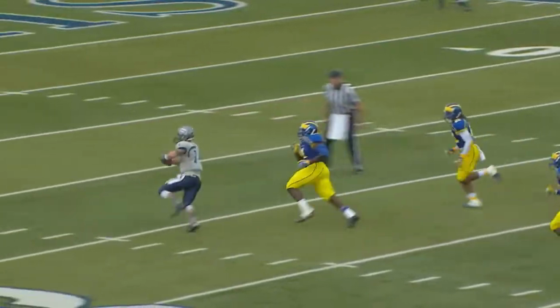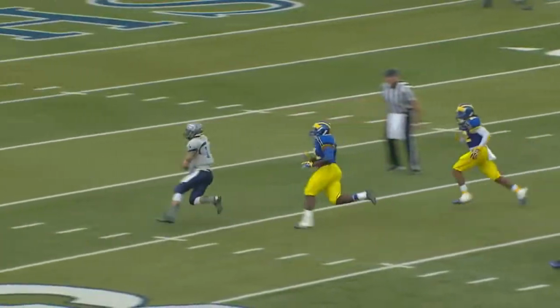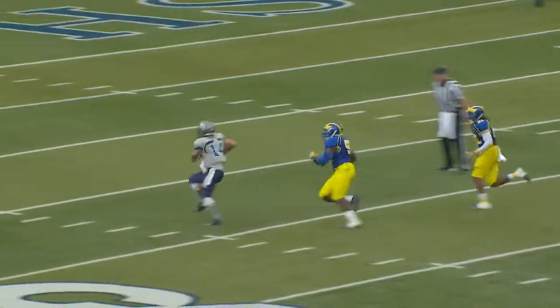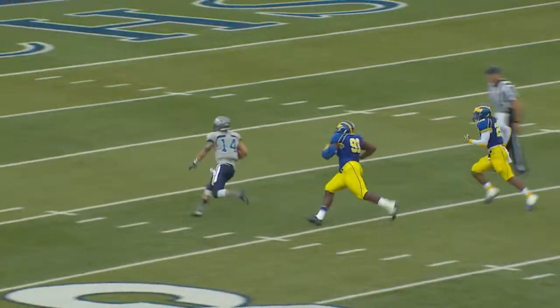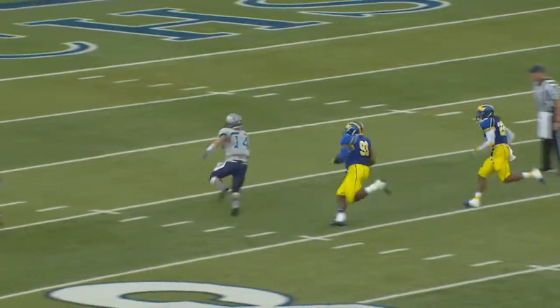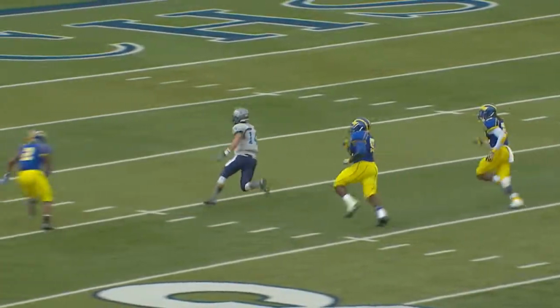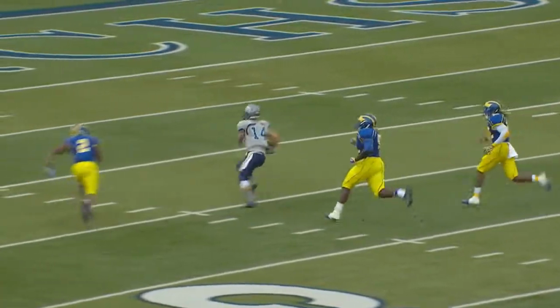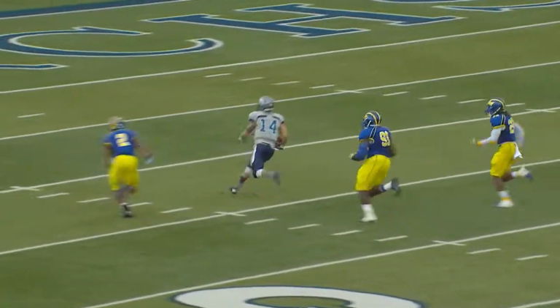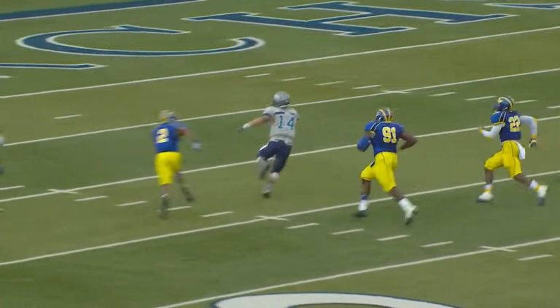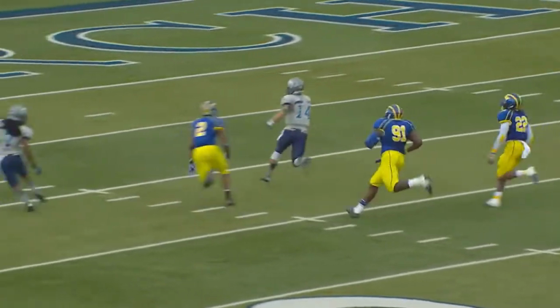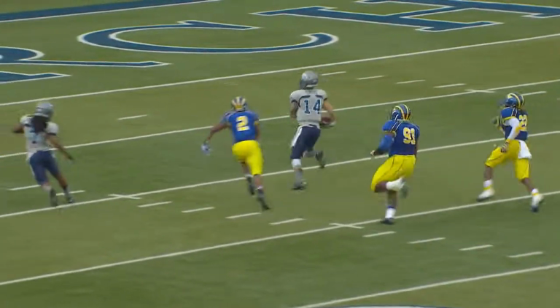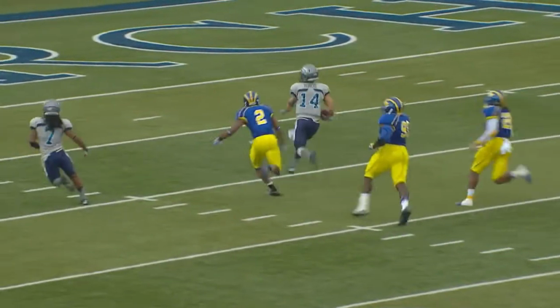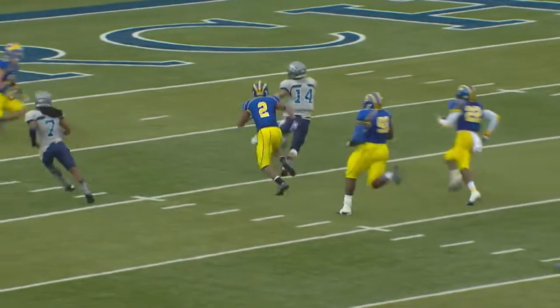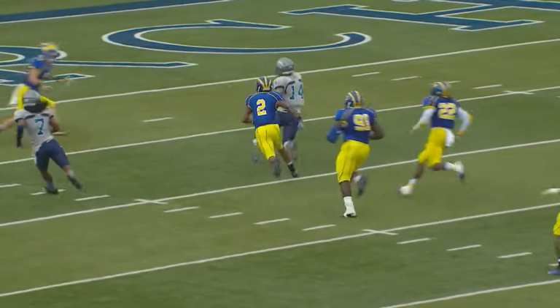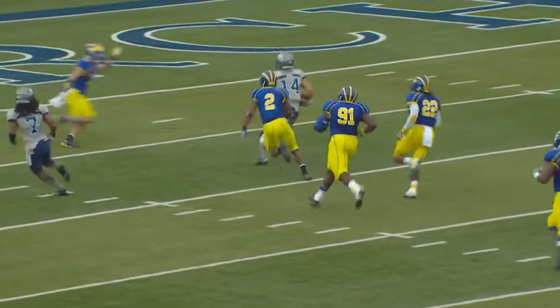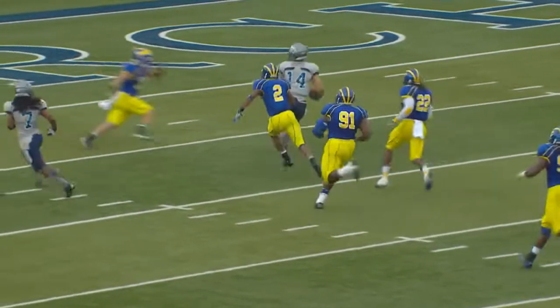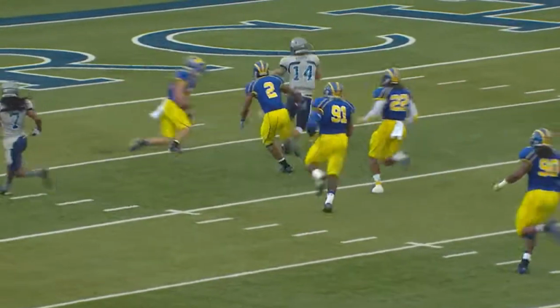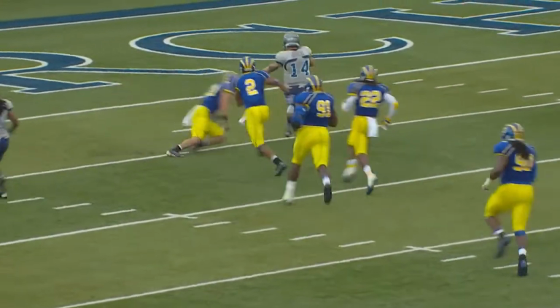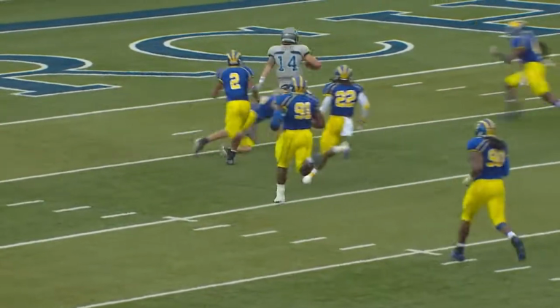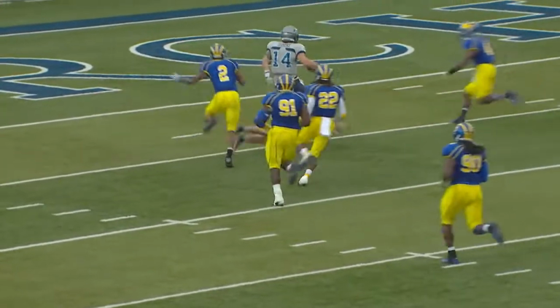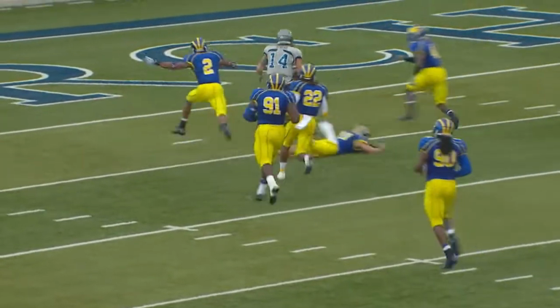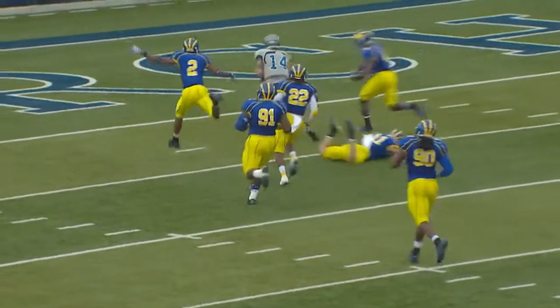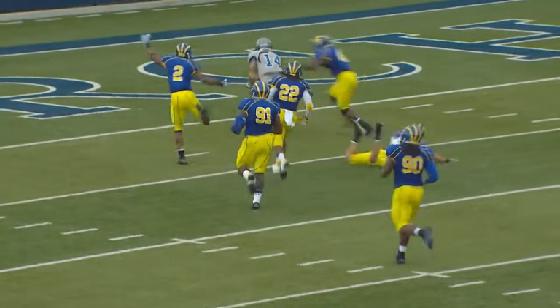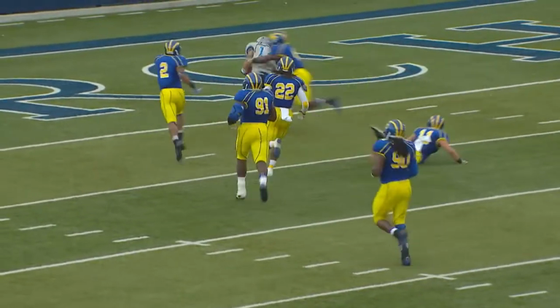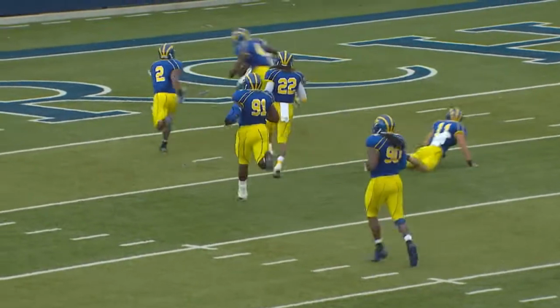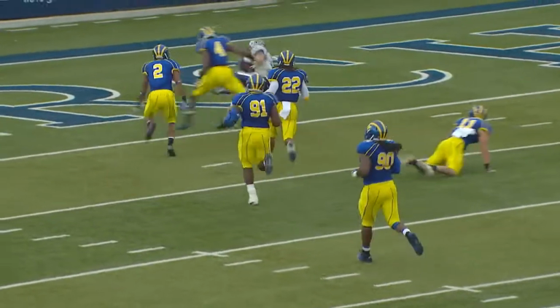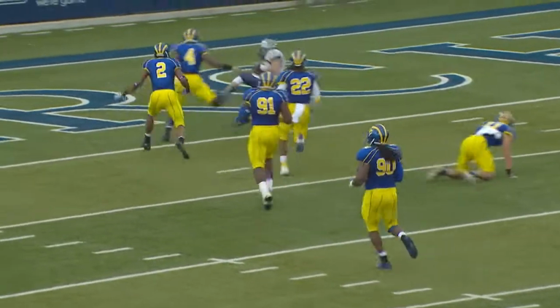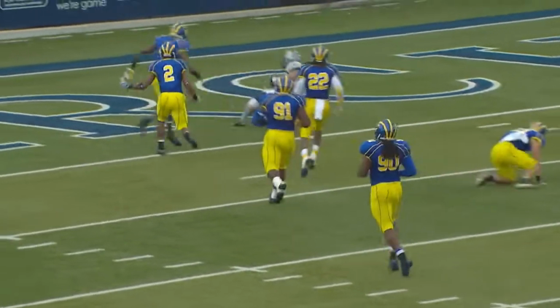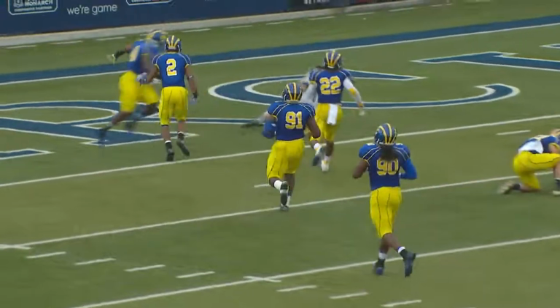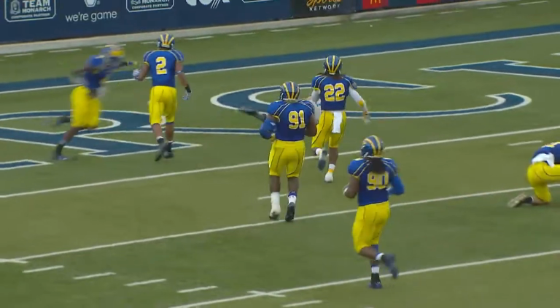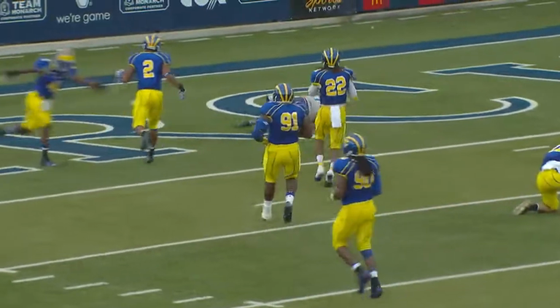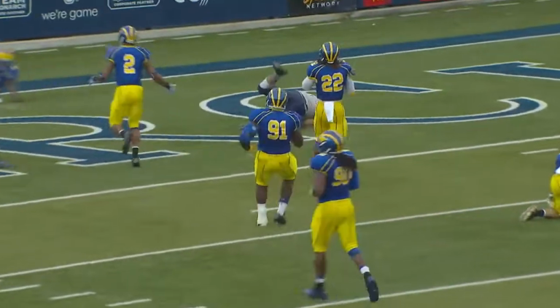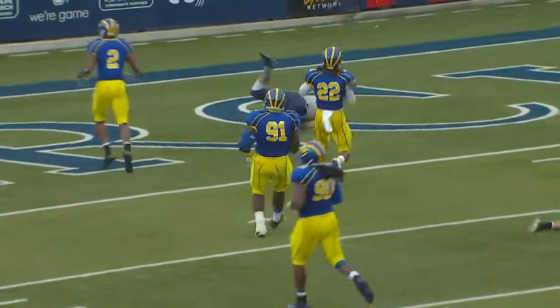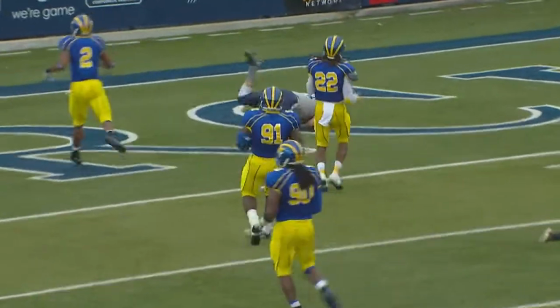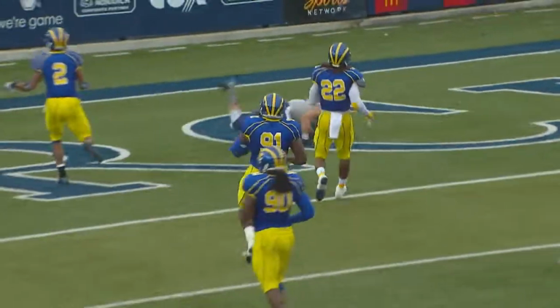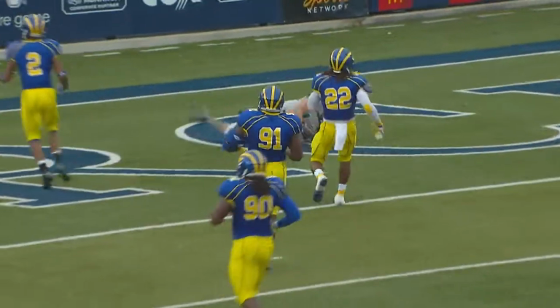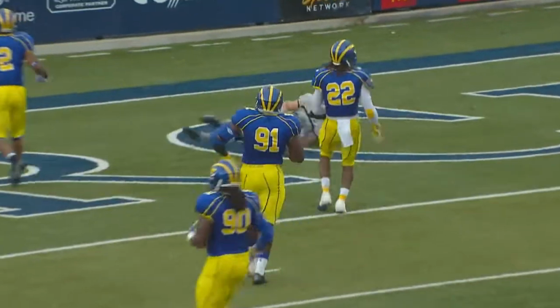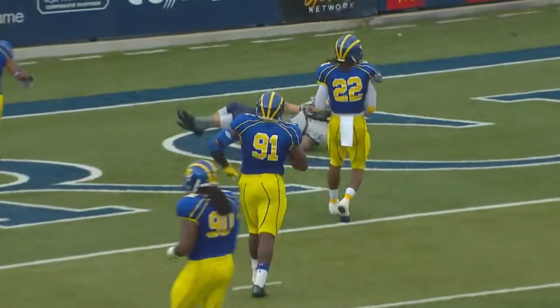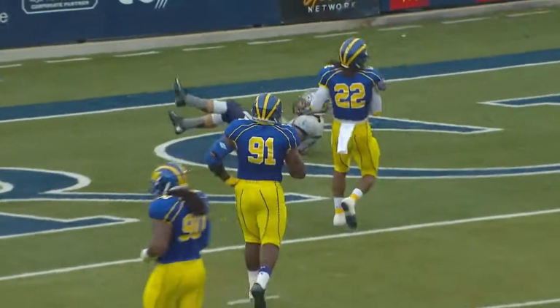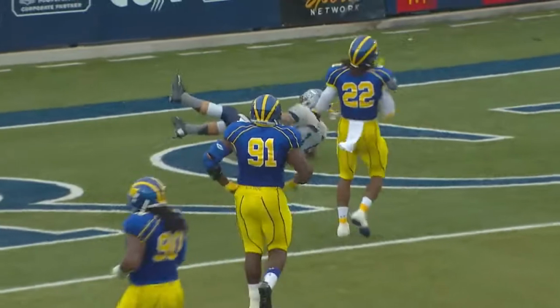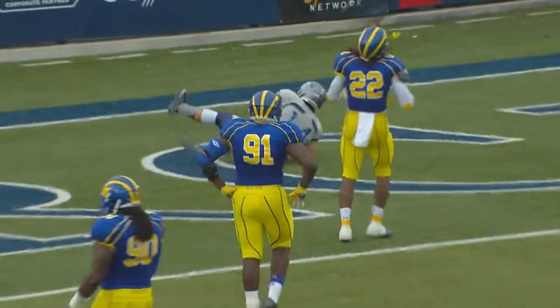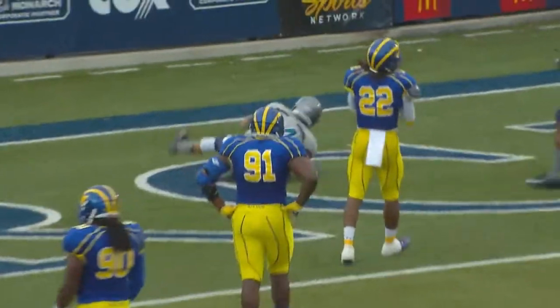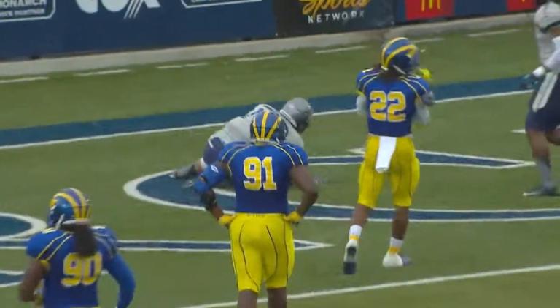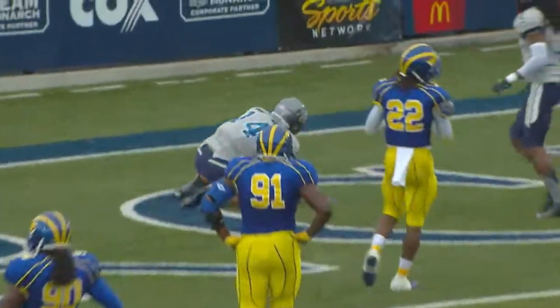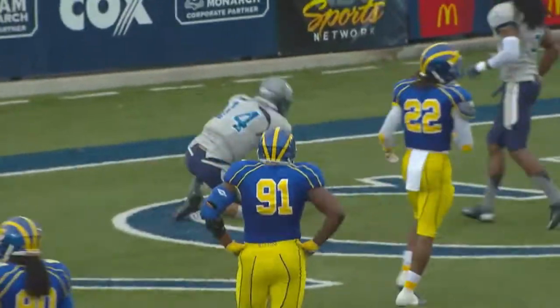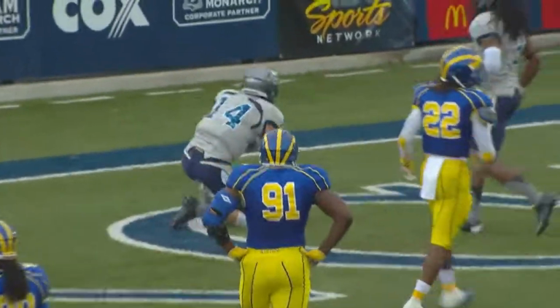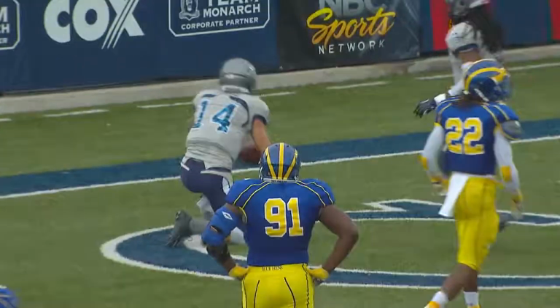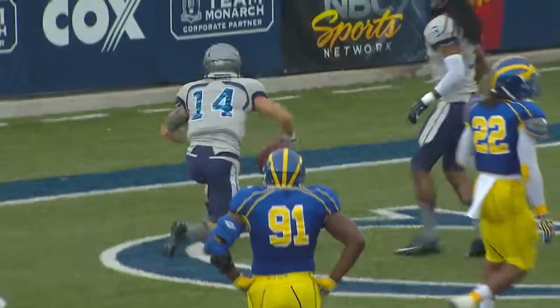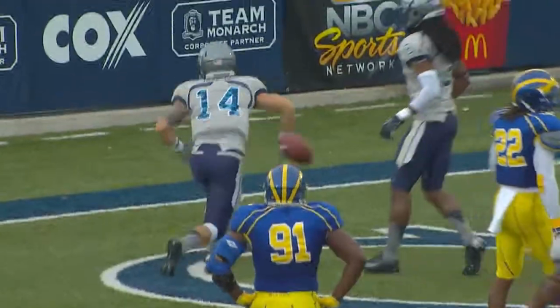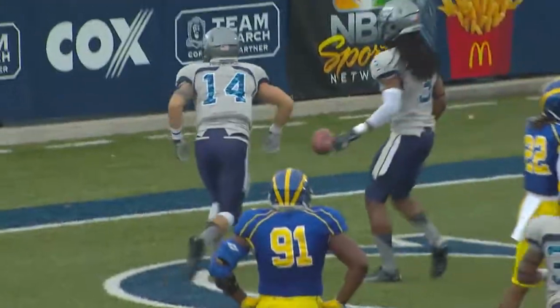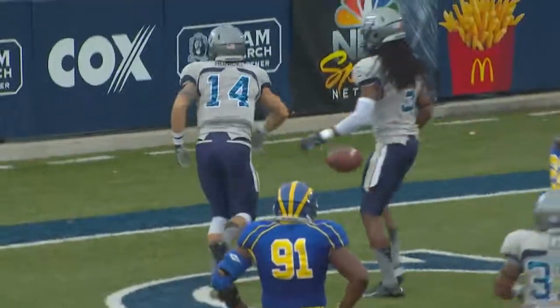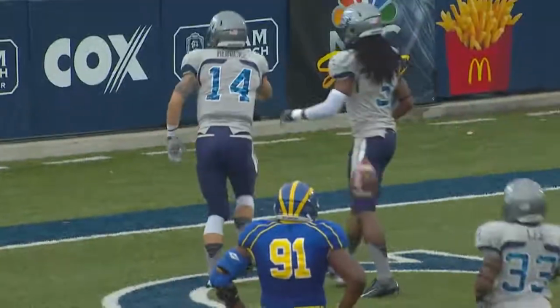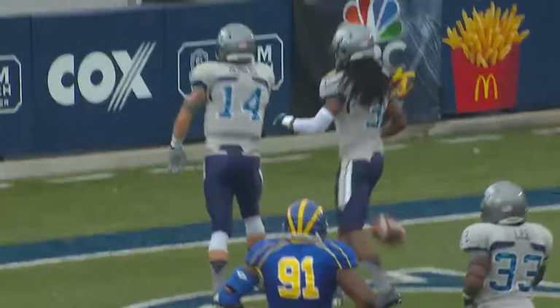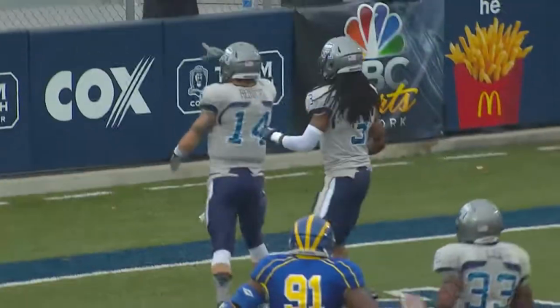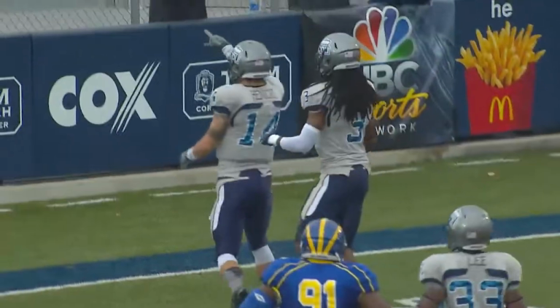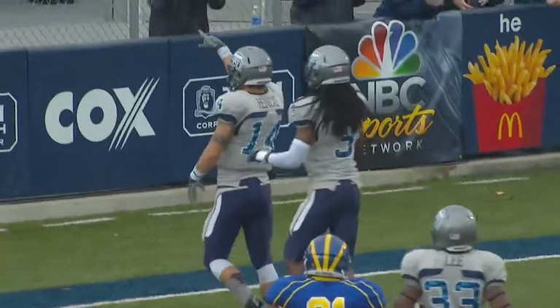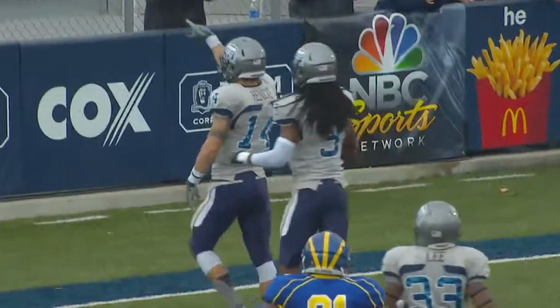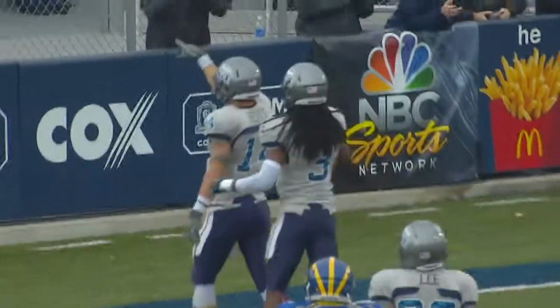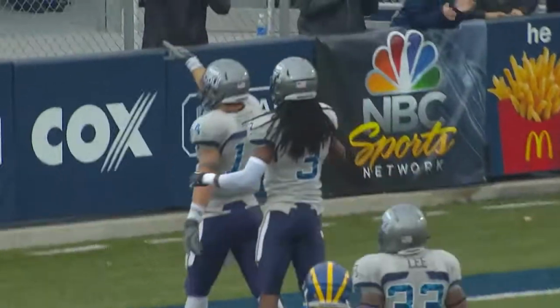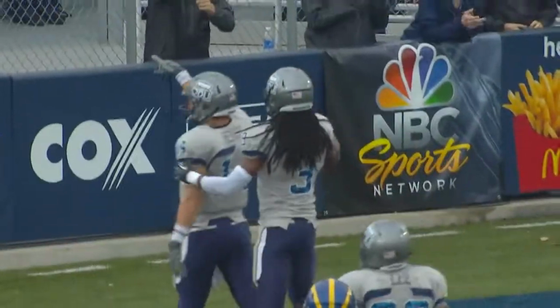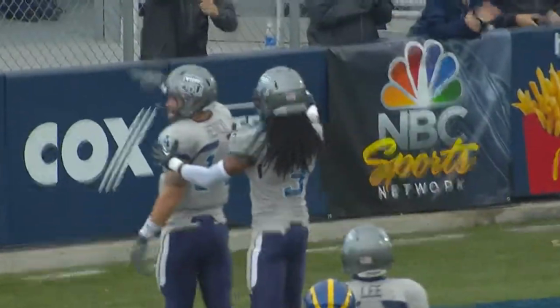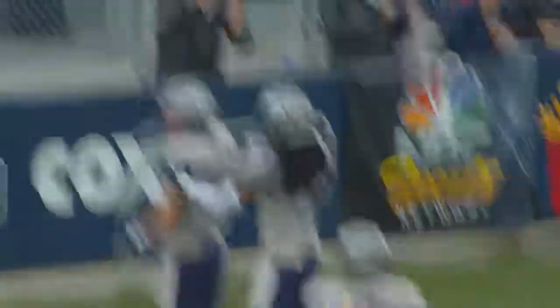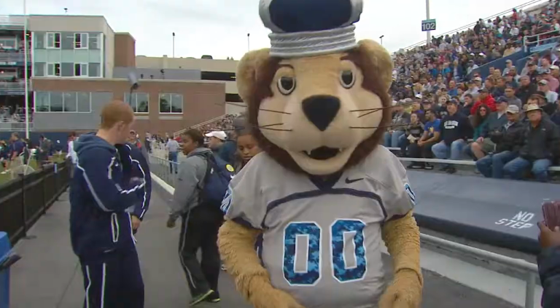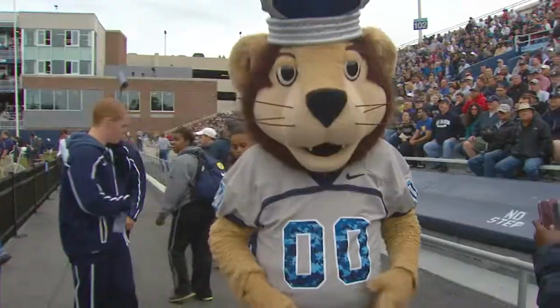Great day by the blocking. Everybody blitzed, they picked it up. Everybody in man coverage again, just like last week. He takes off down the middle and gets it in.